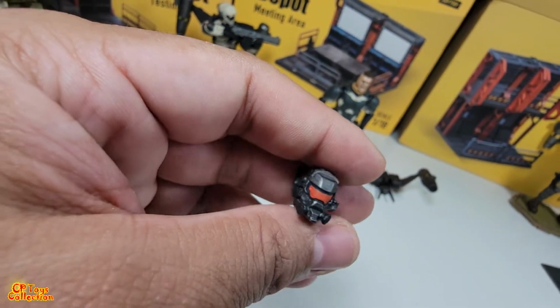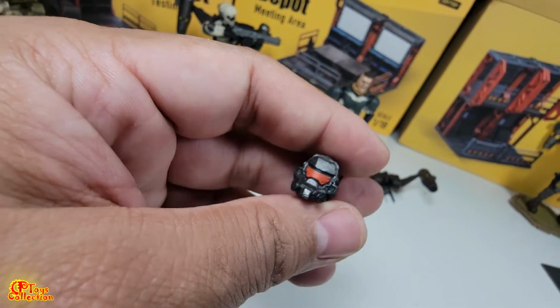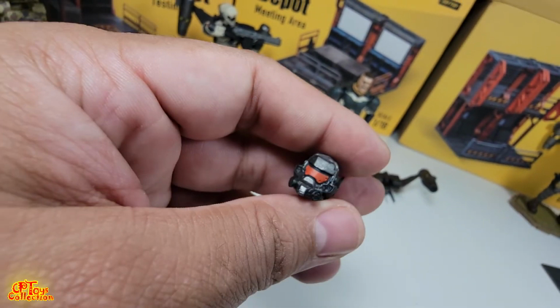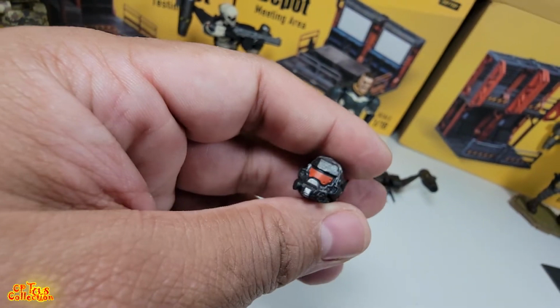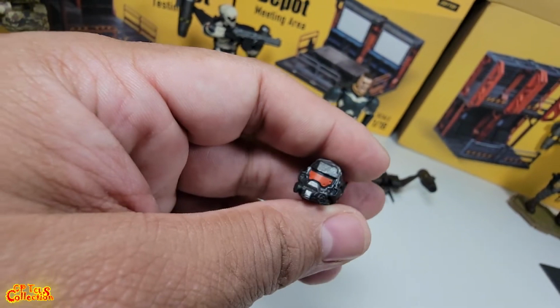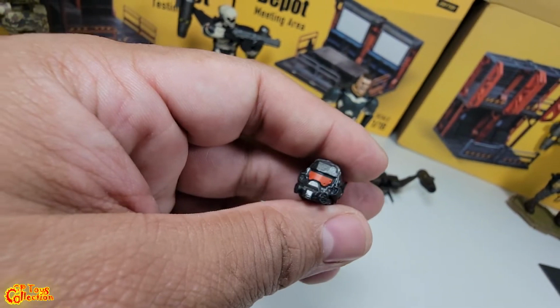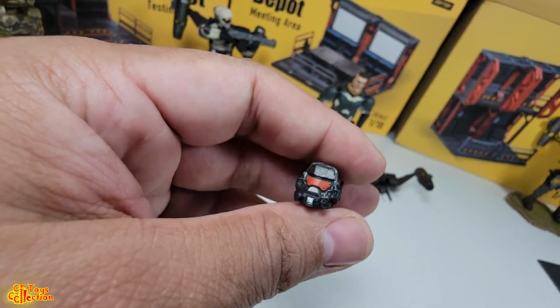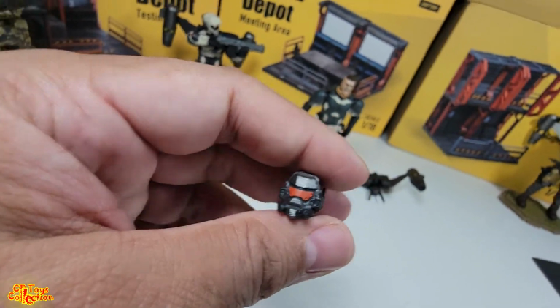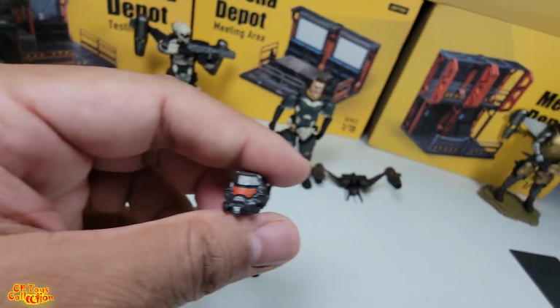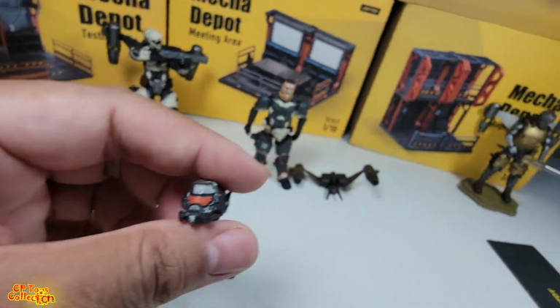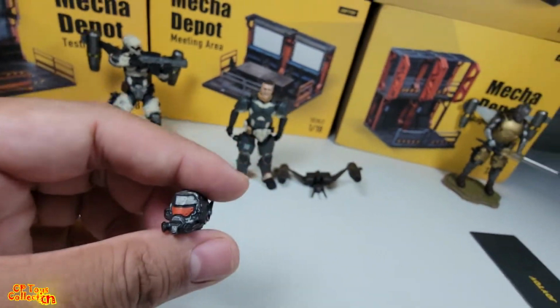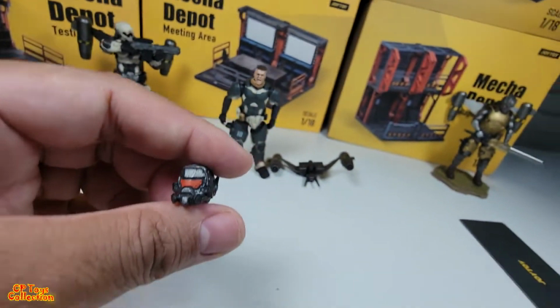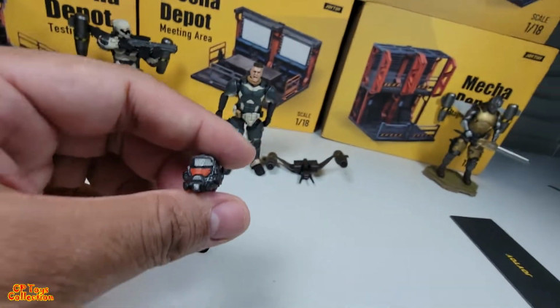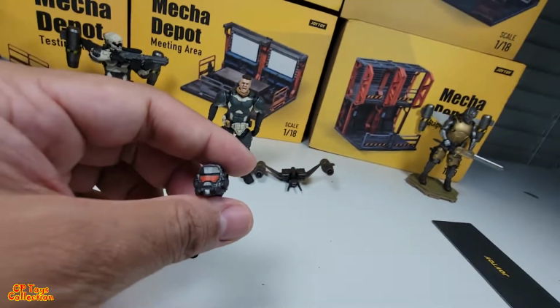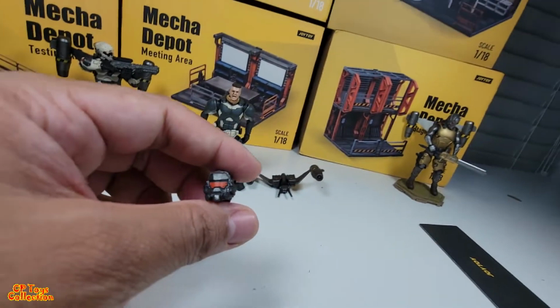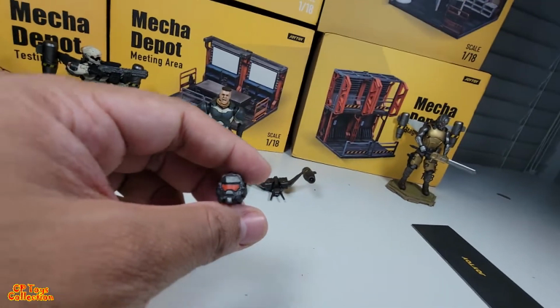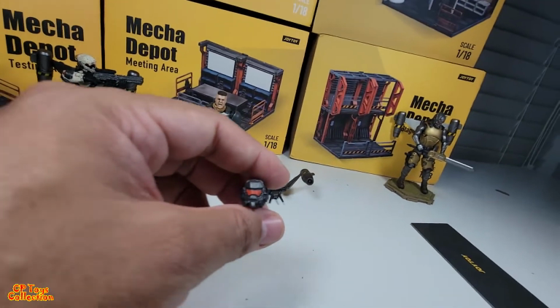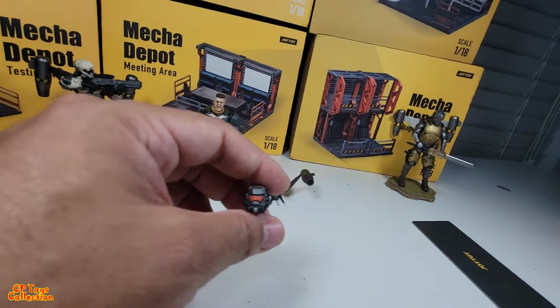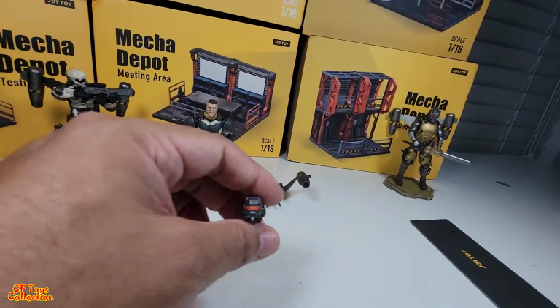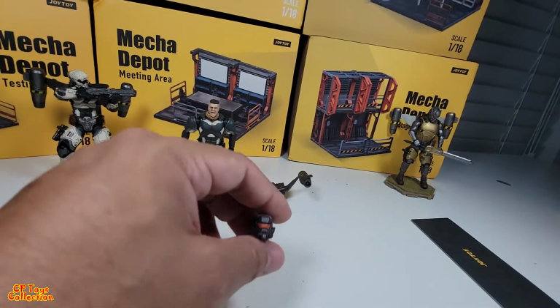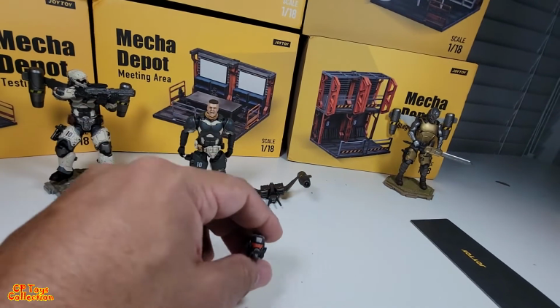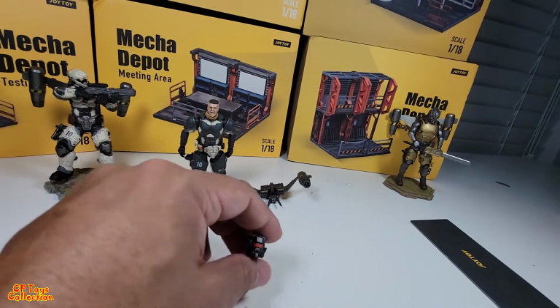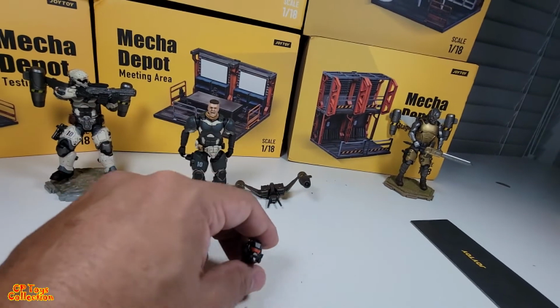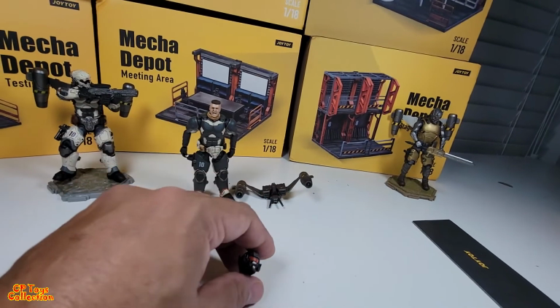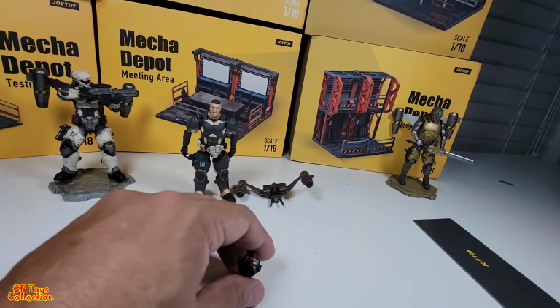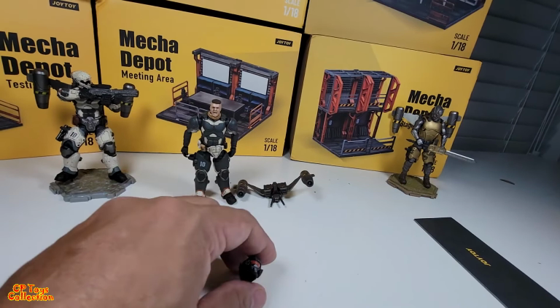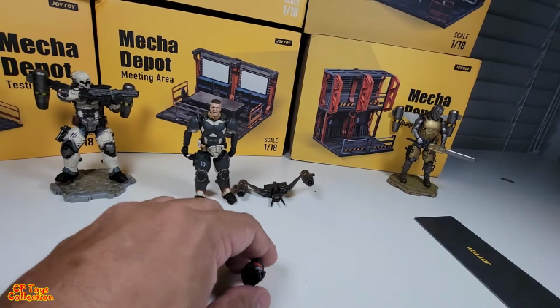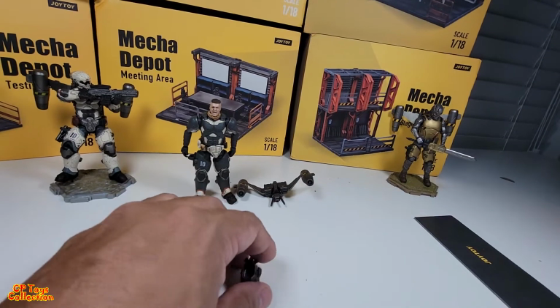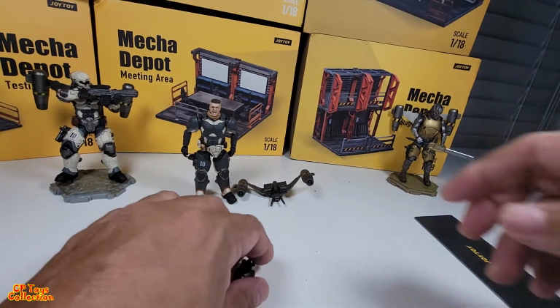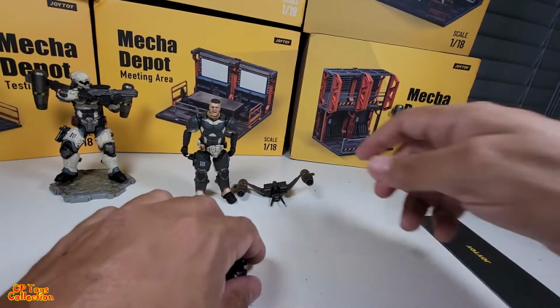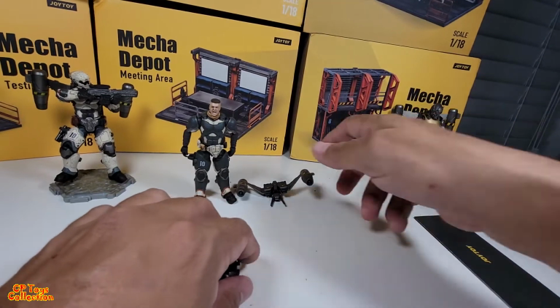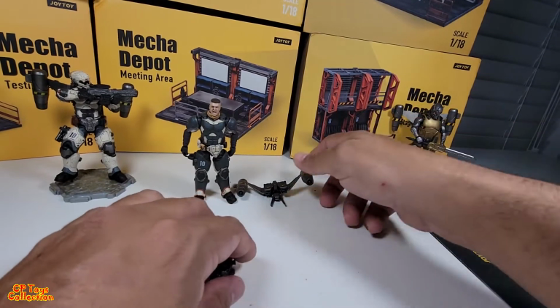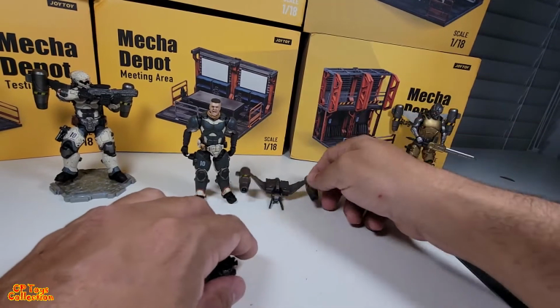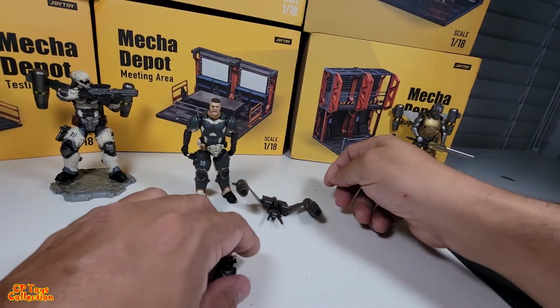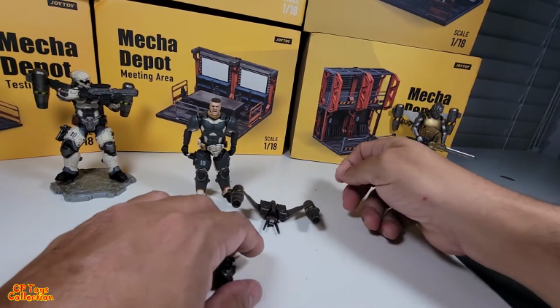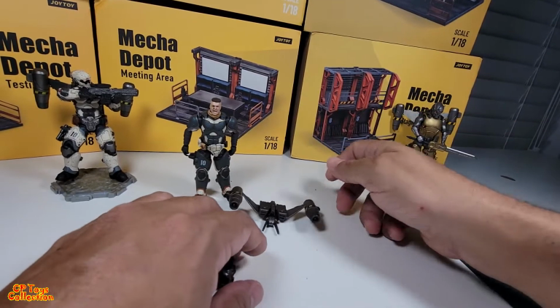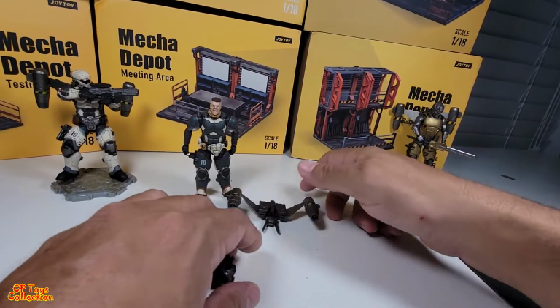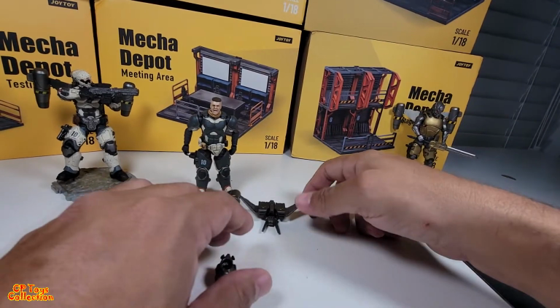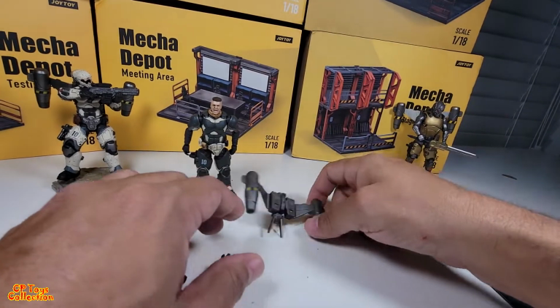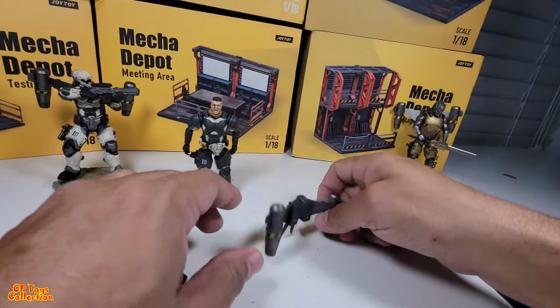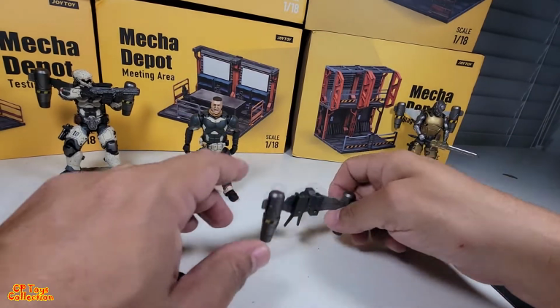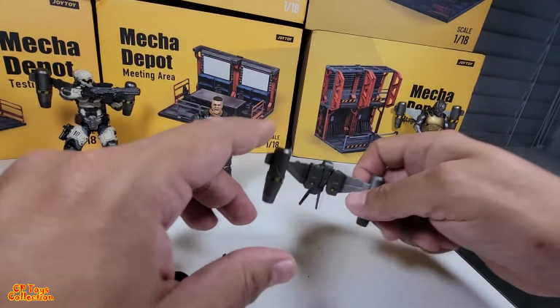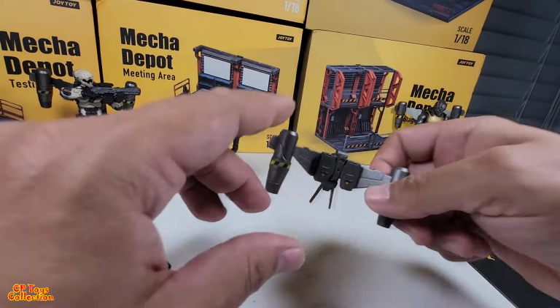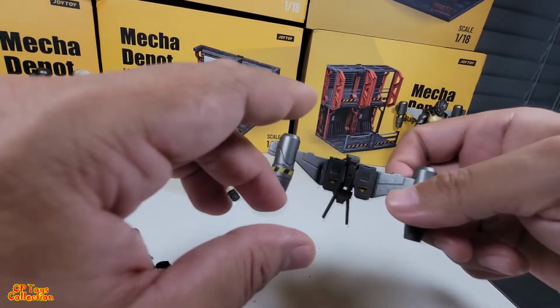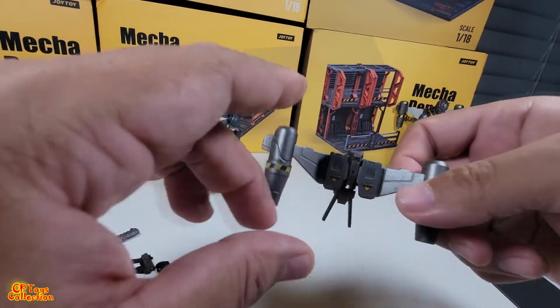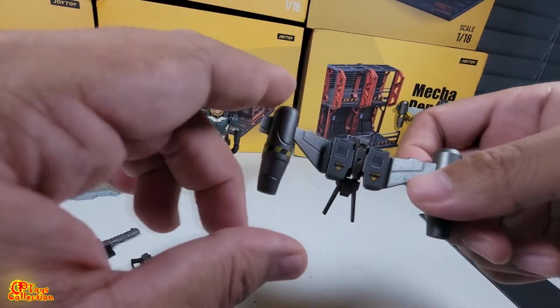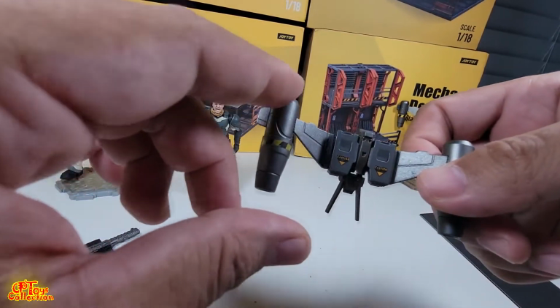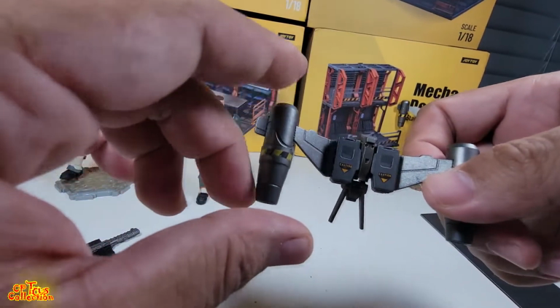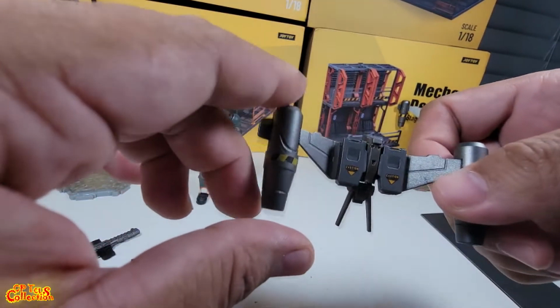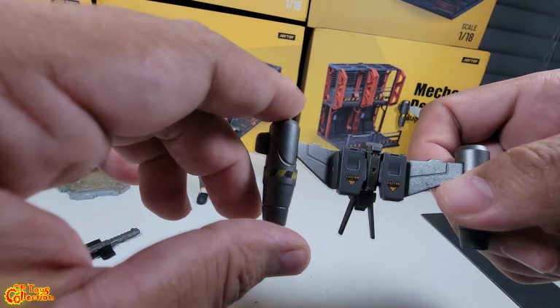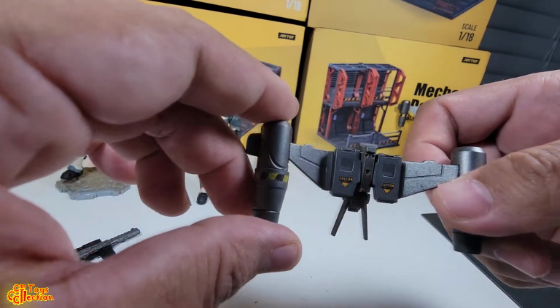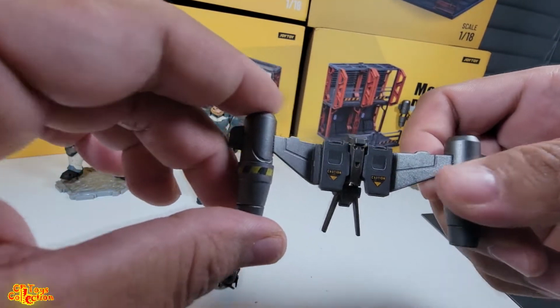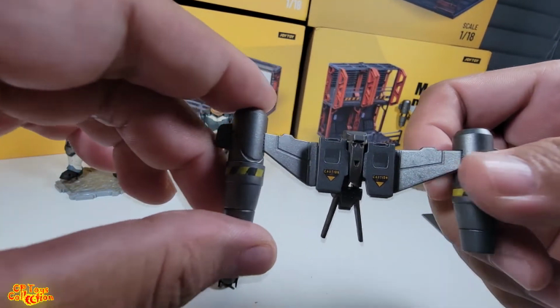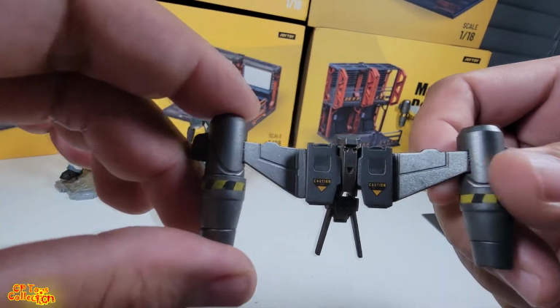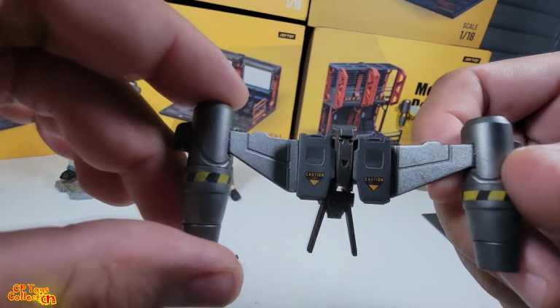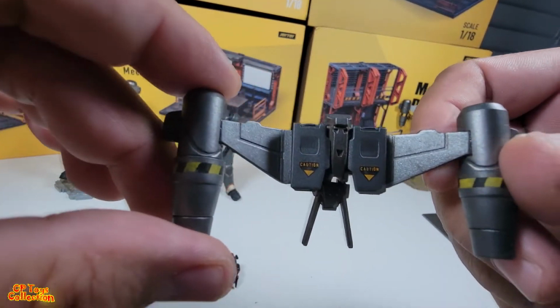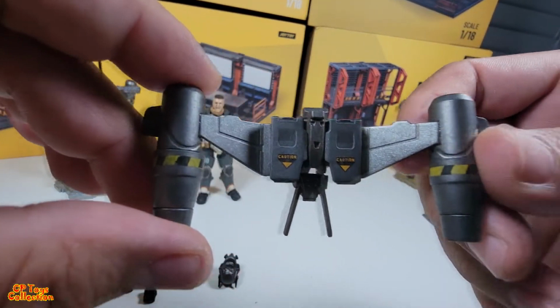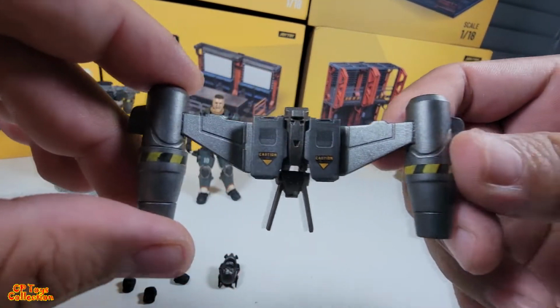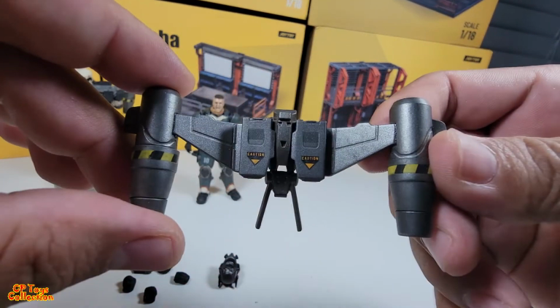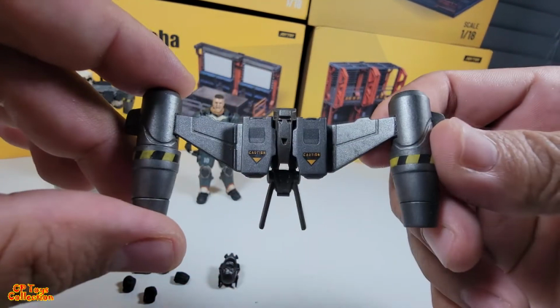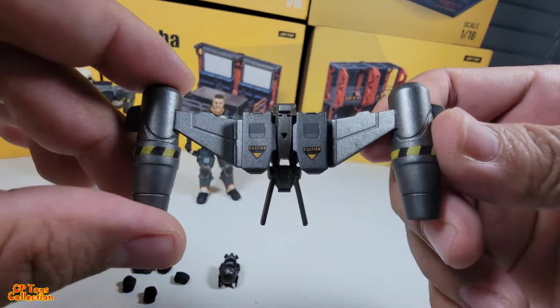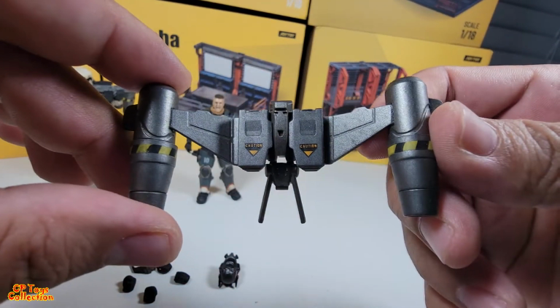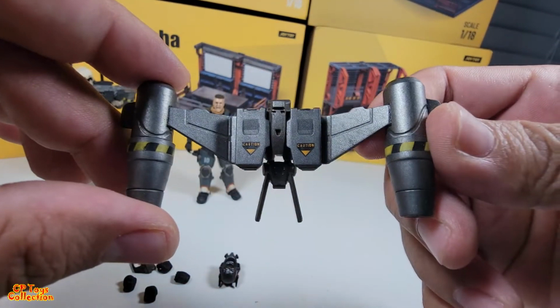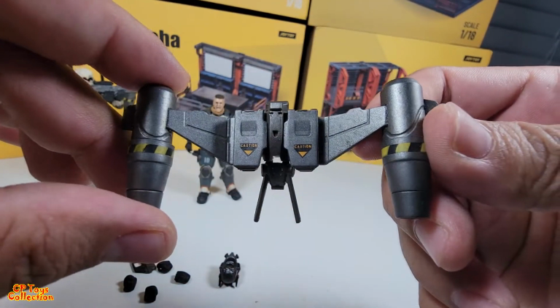Pretty cool jetpack. Same jetpack as Part A.